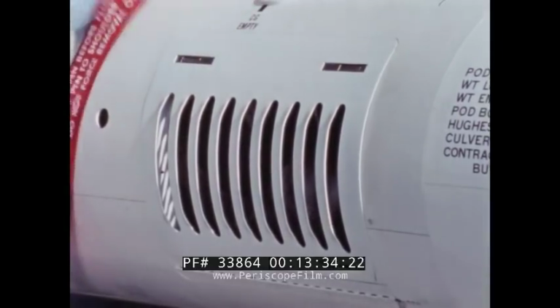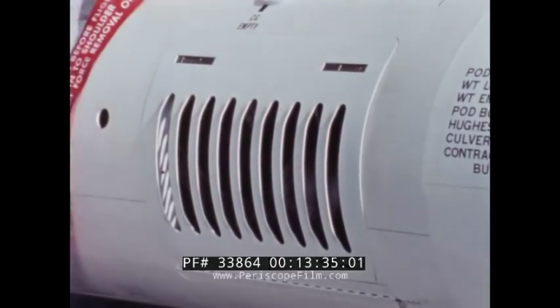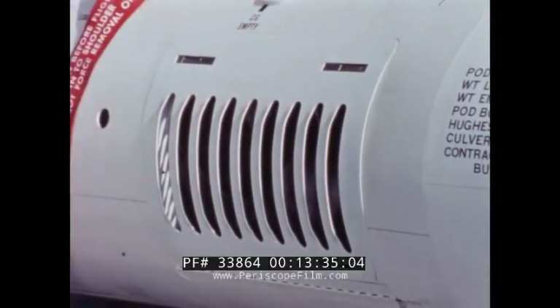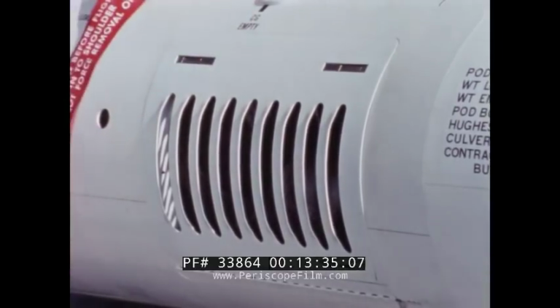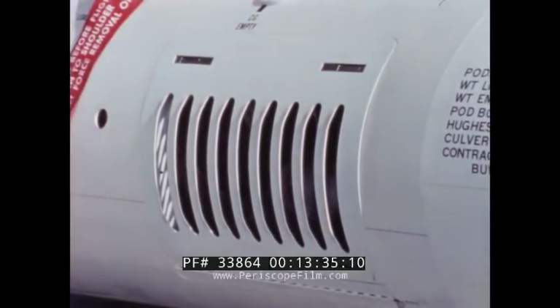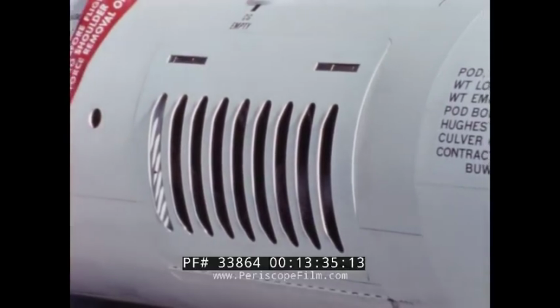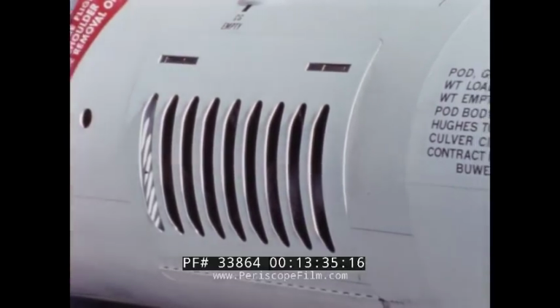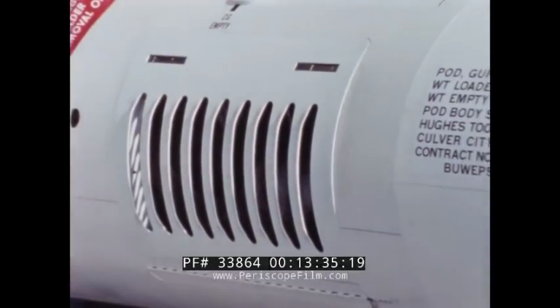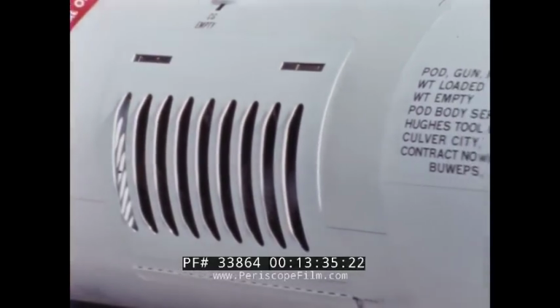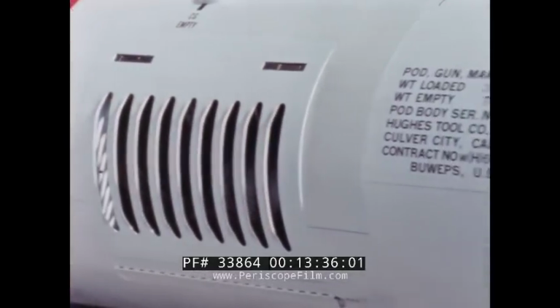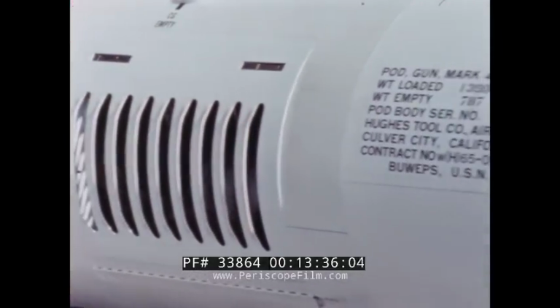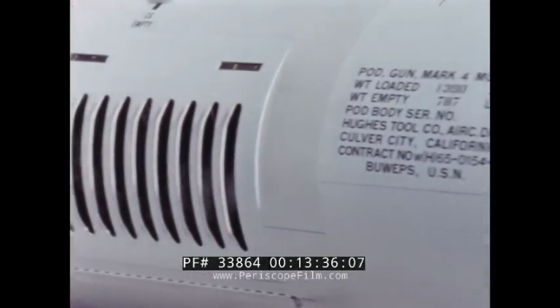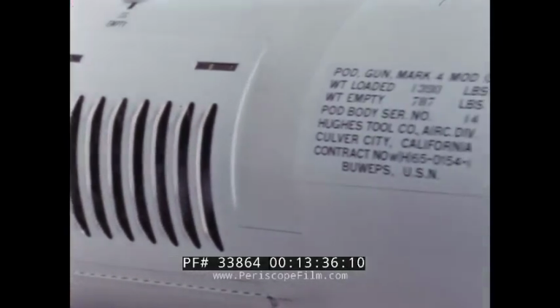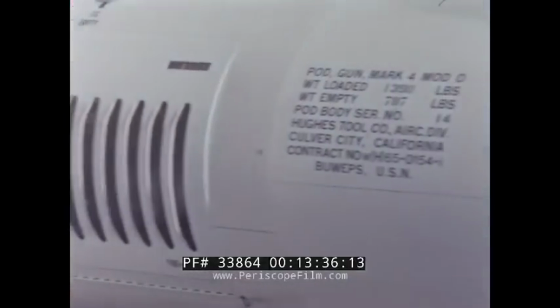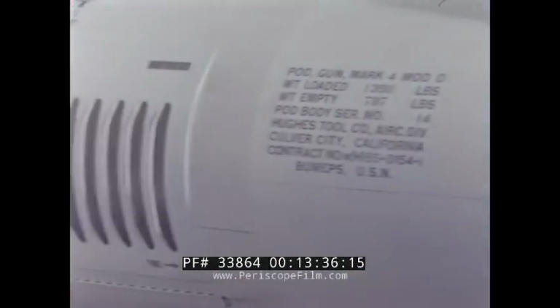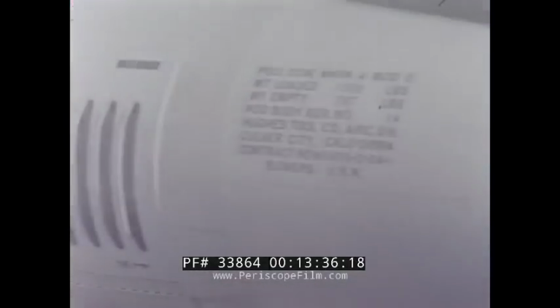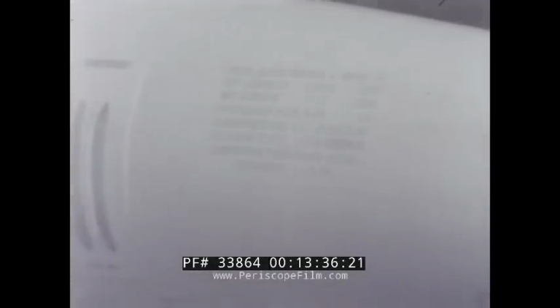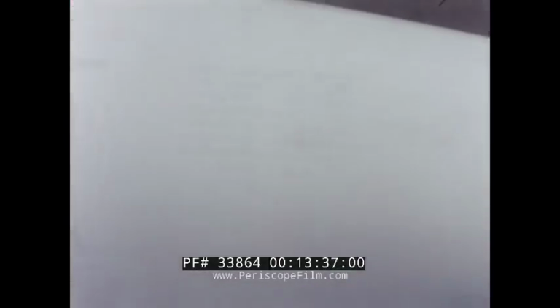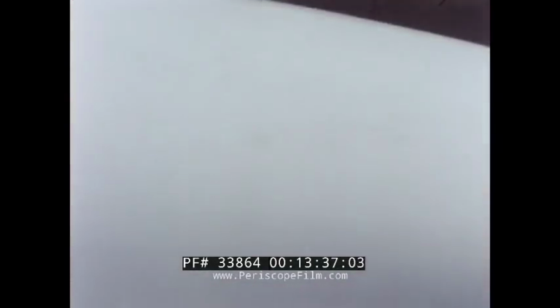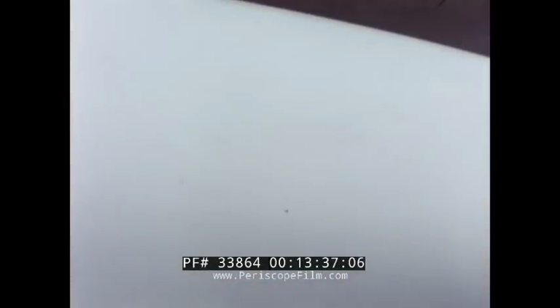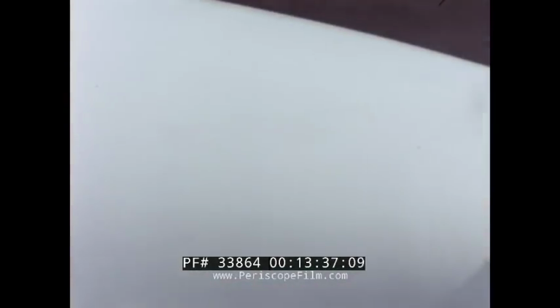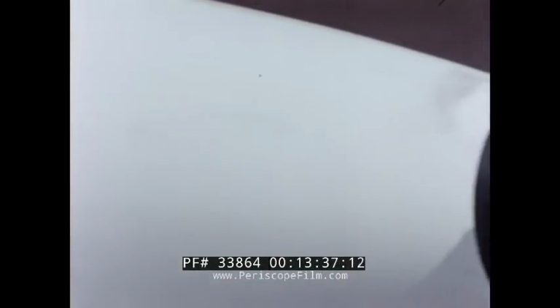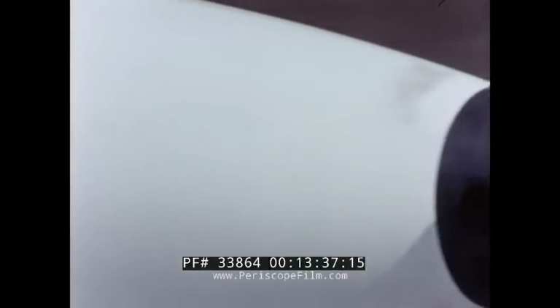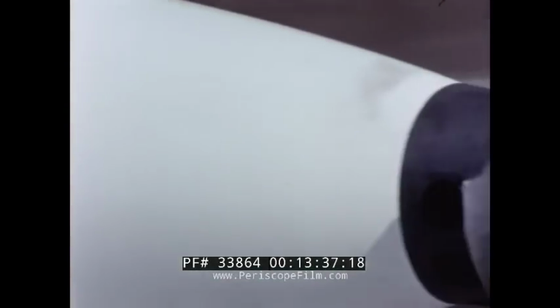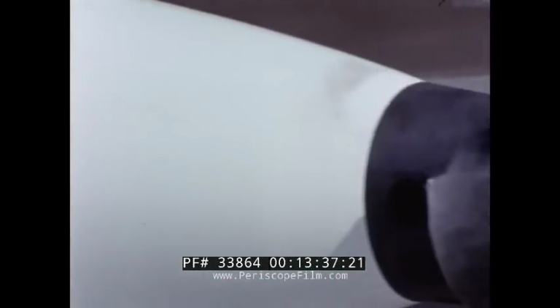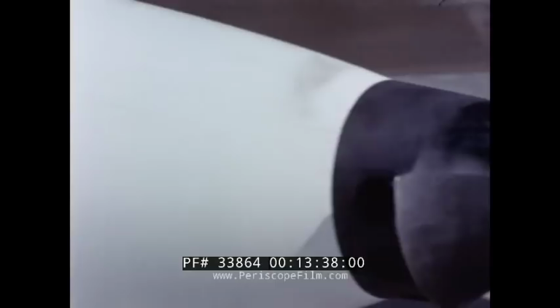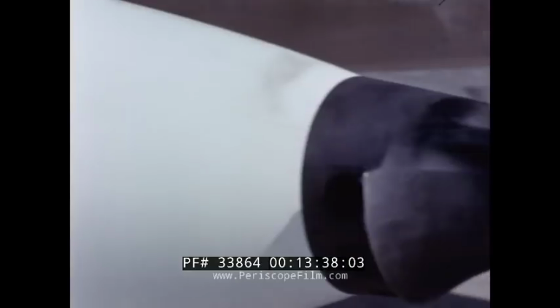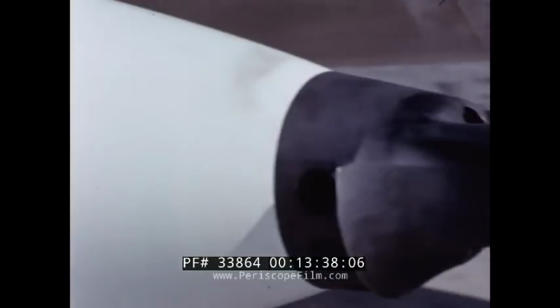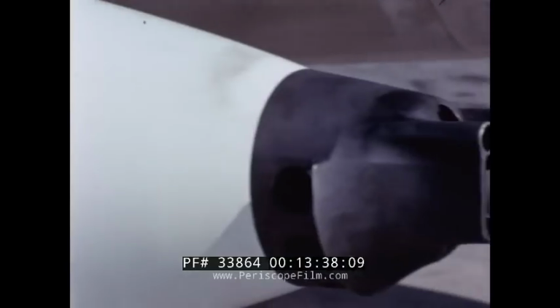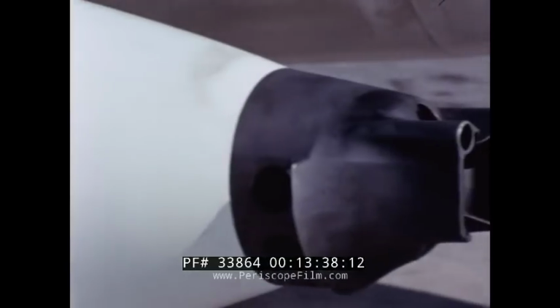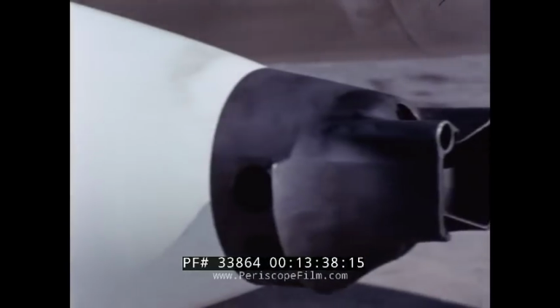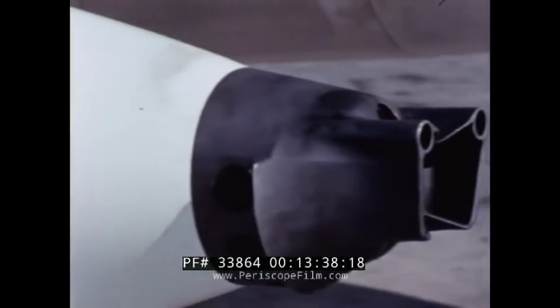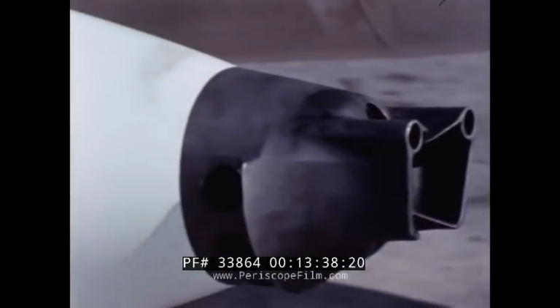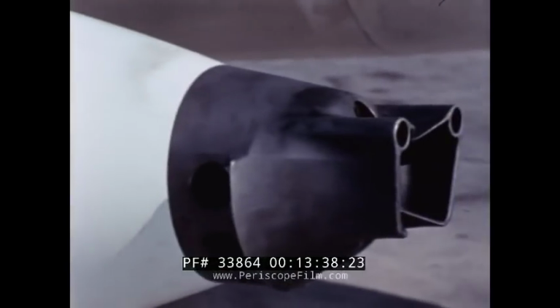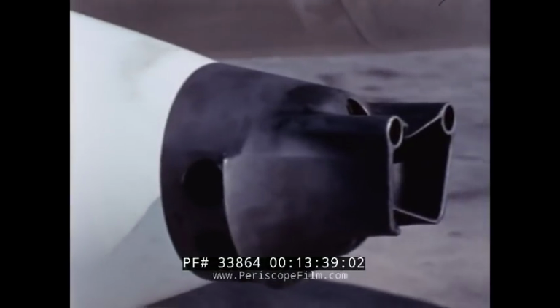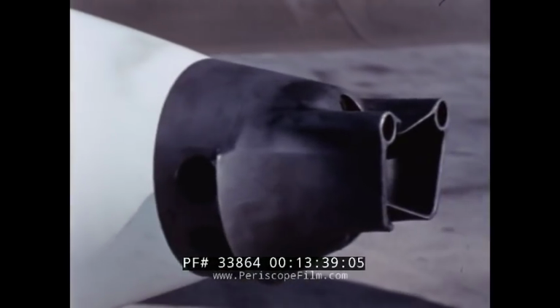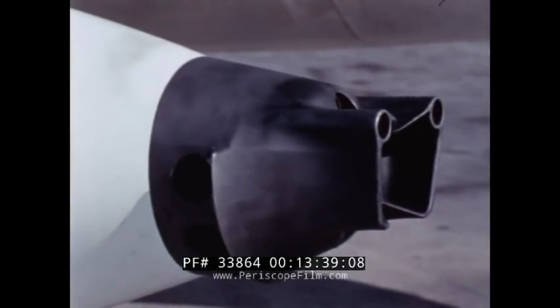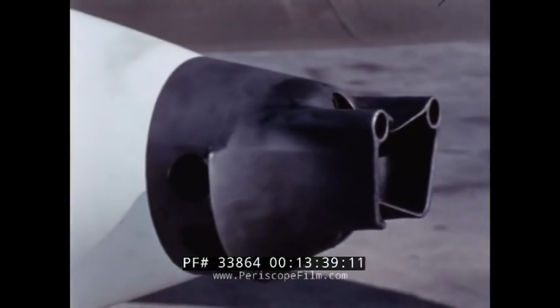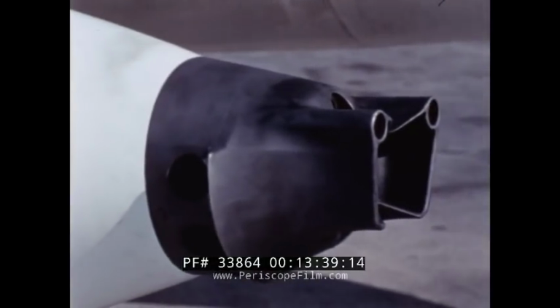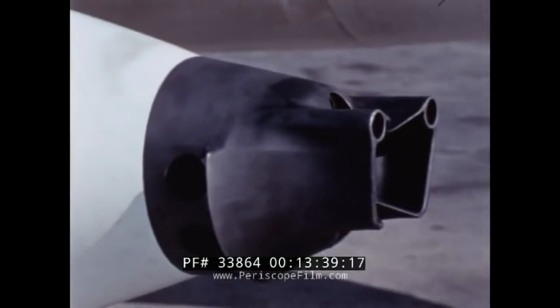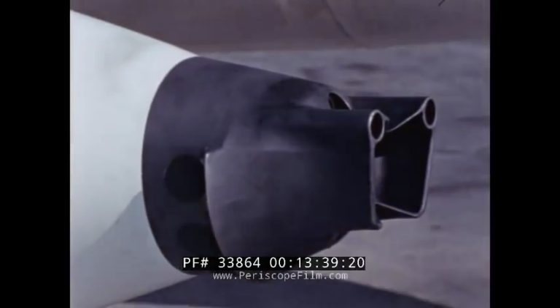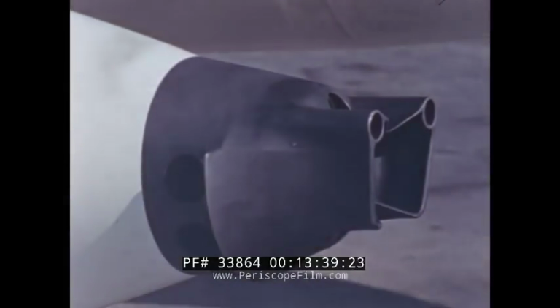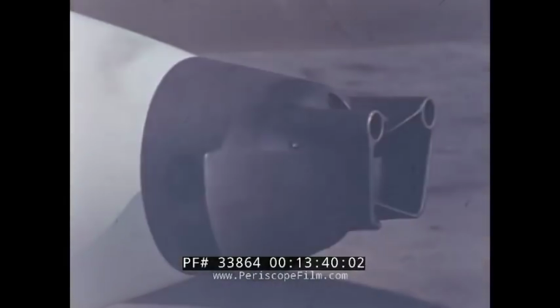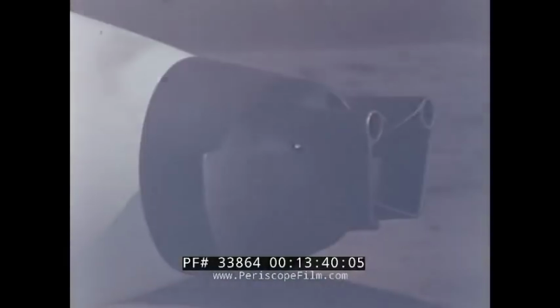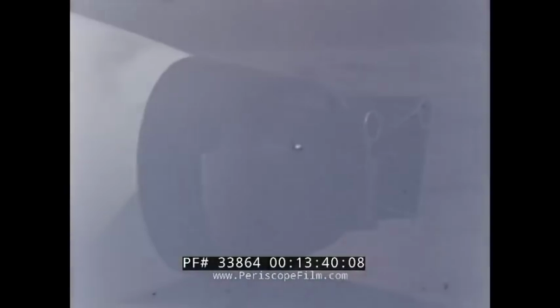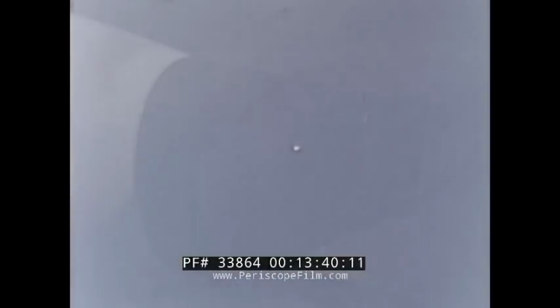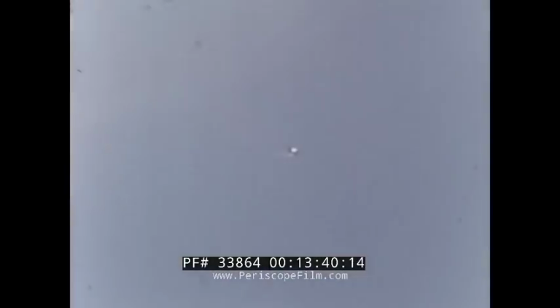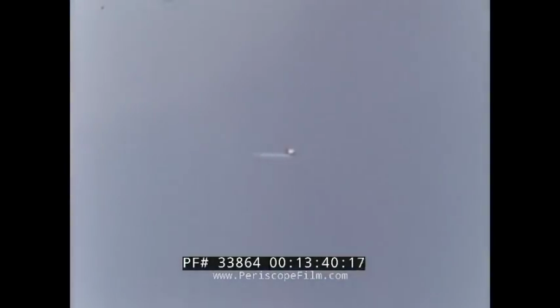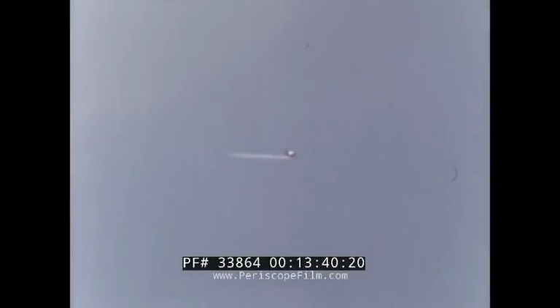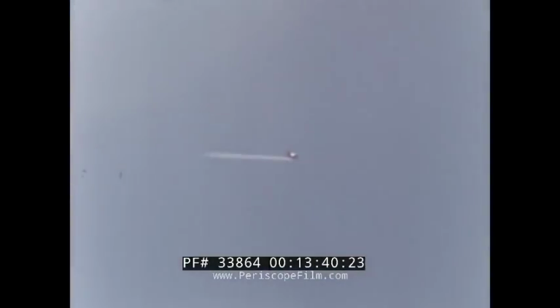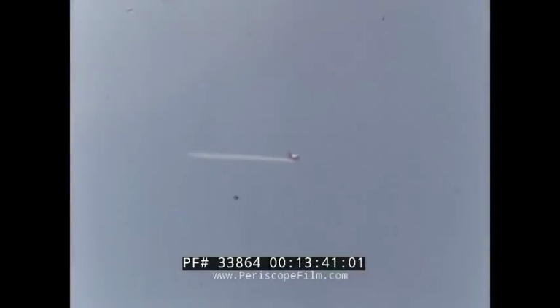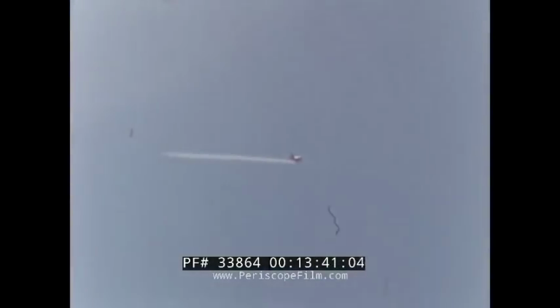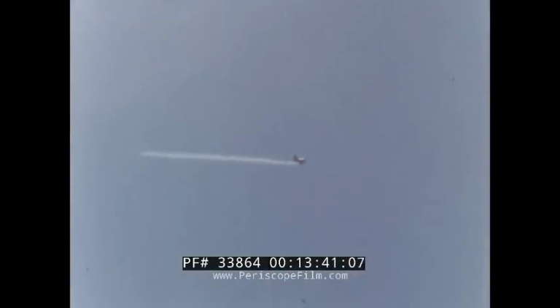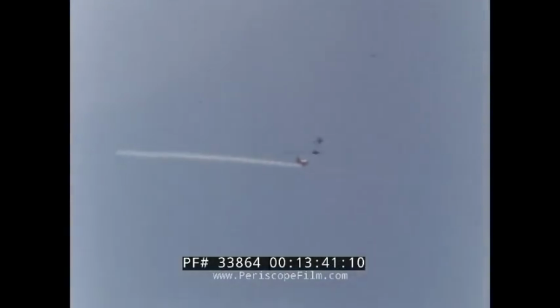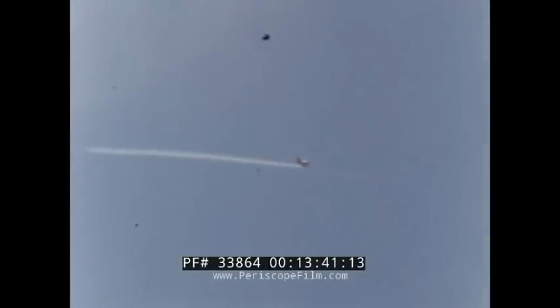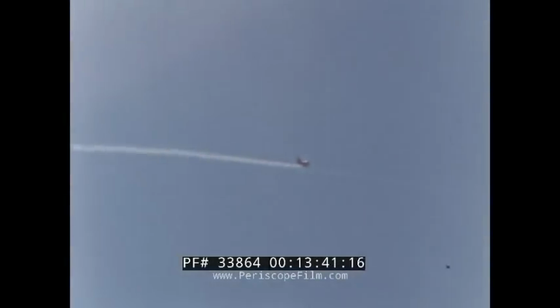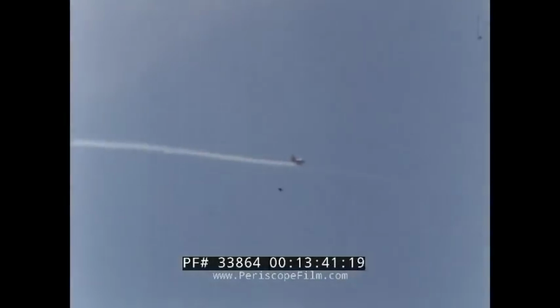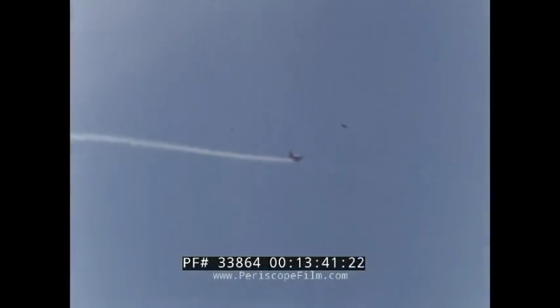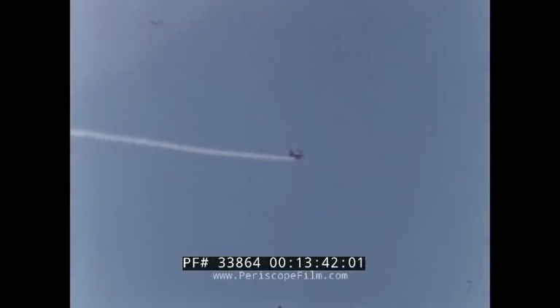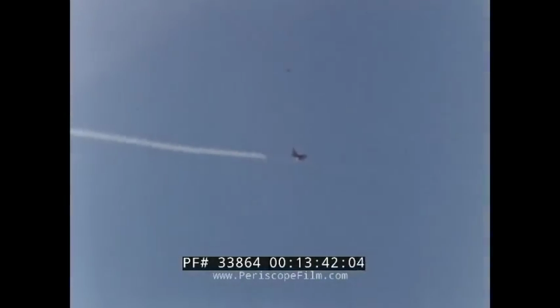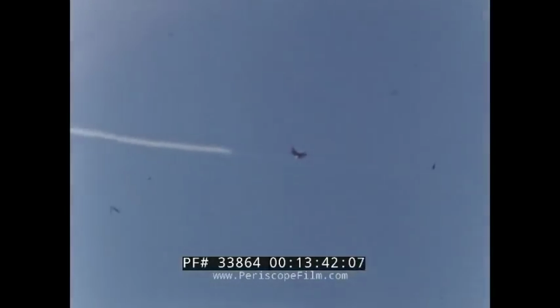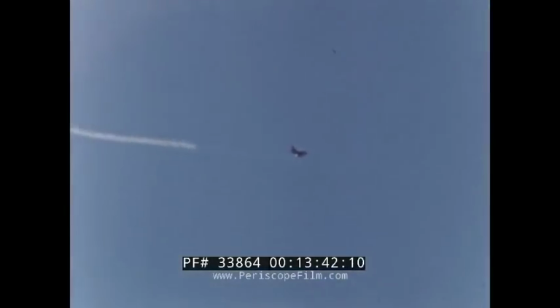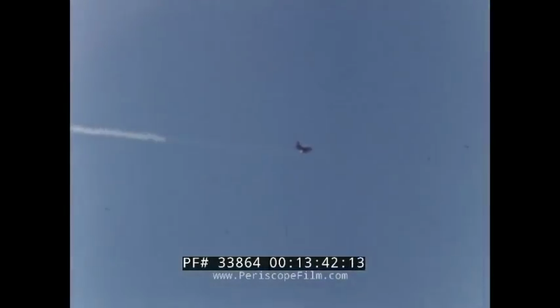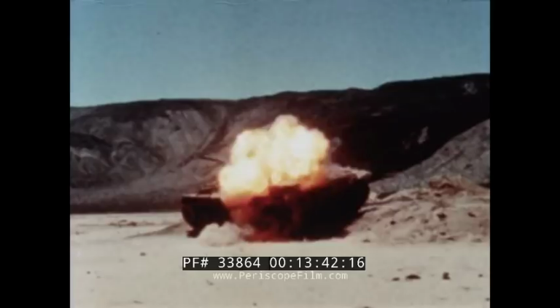The Mark IV gun pod is a high-performance weapon for a high-performance mission.